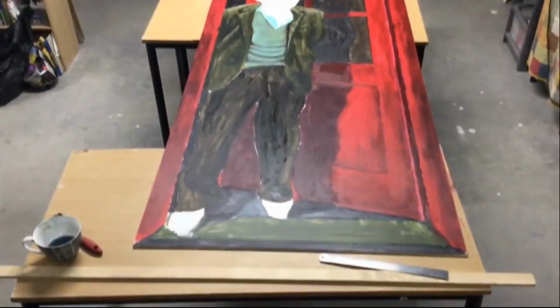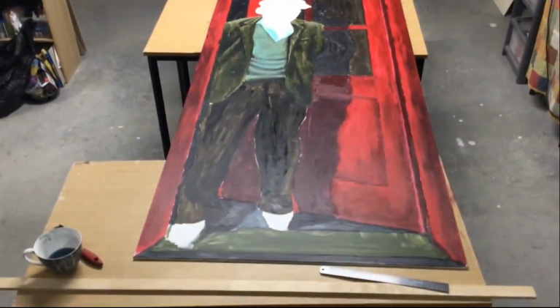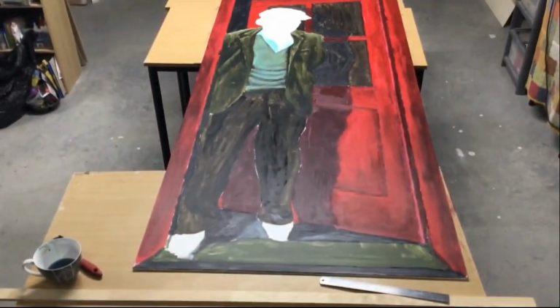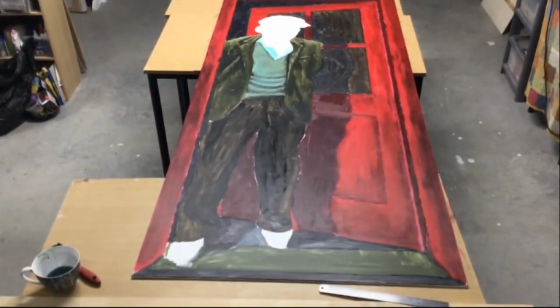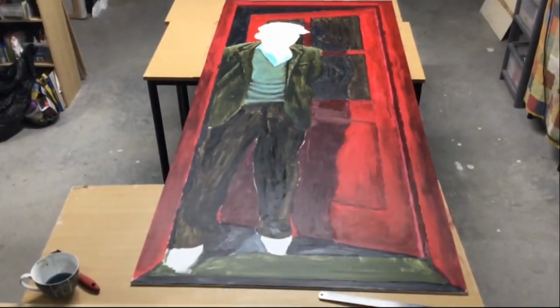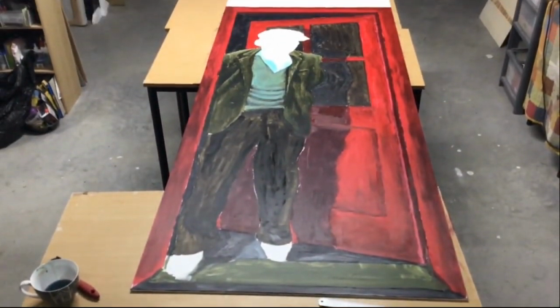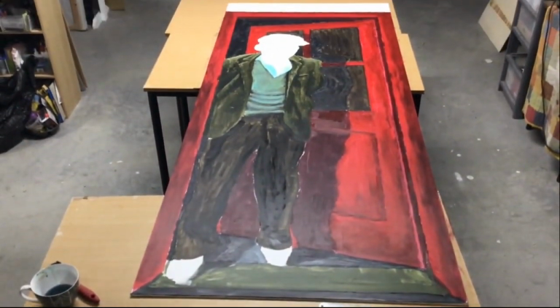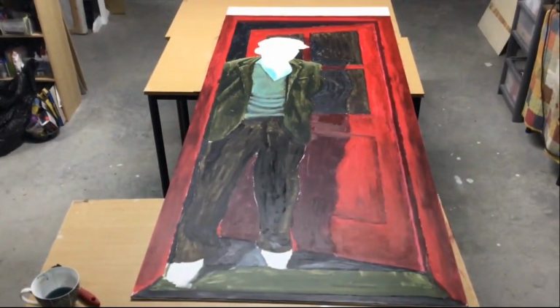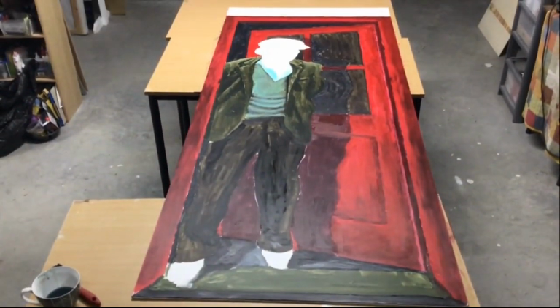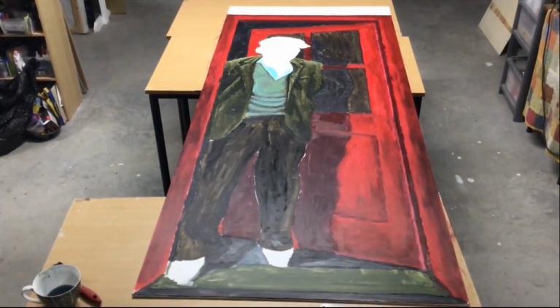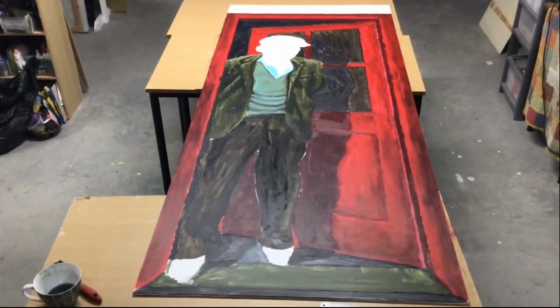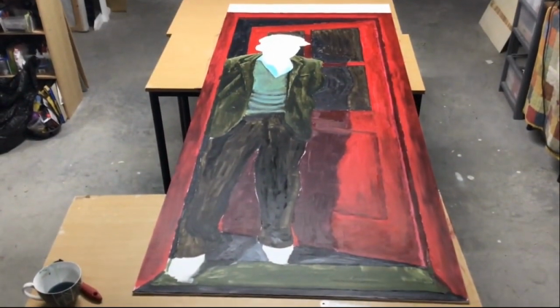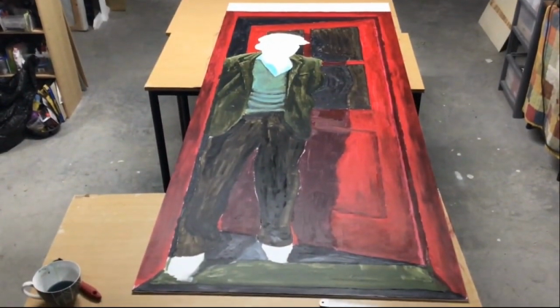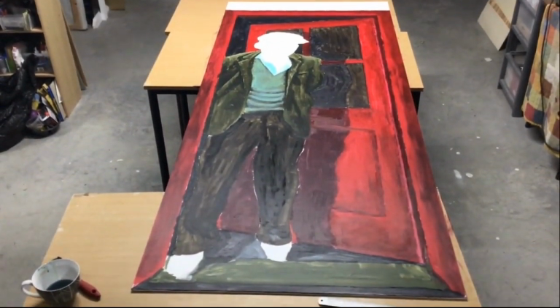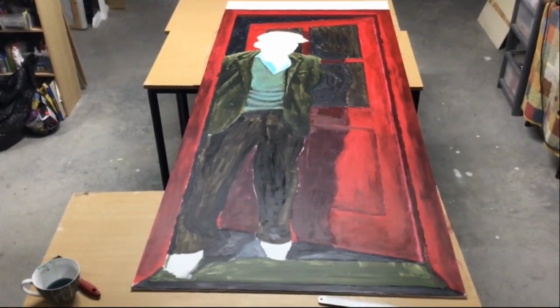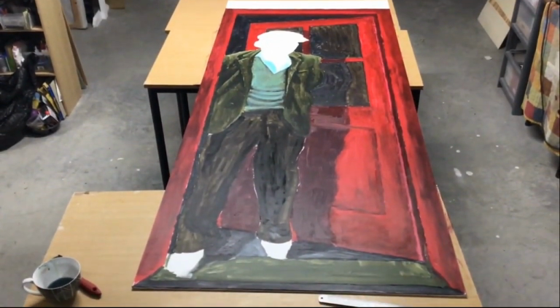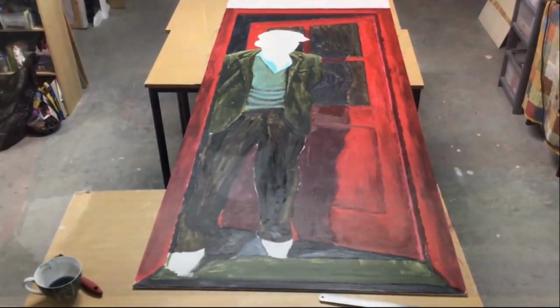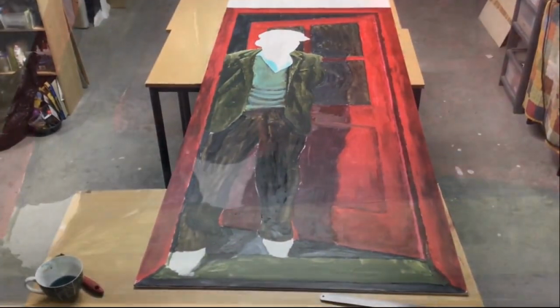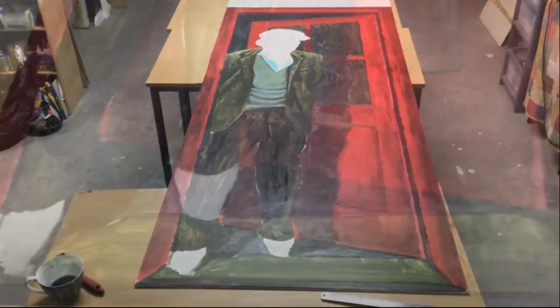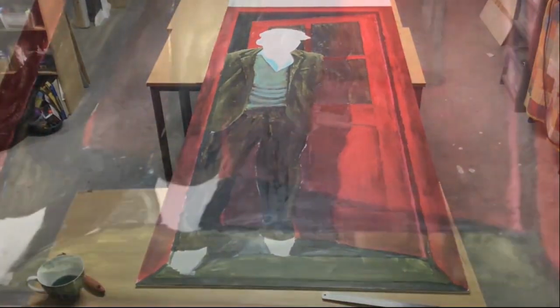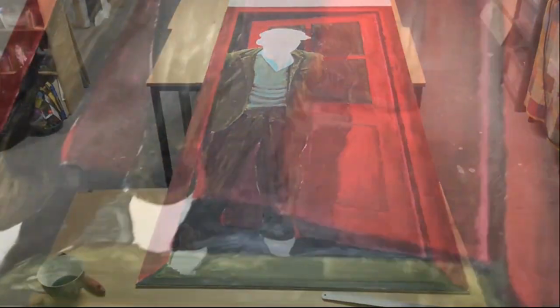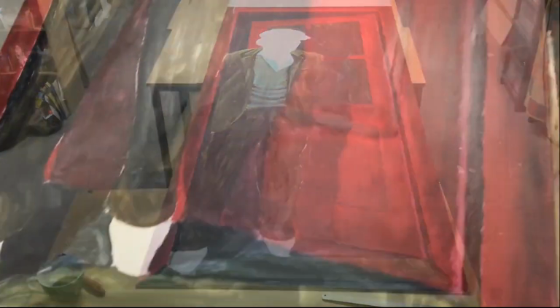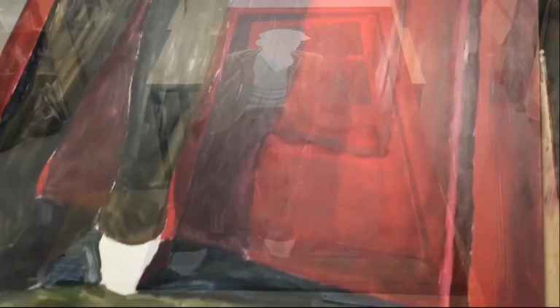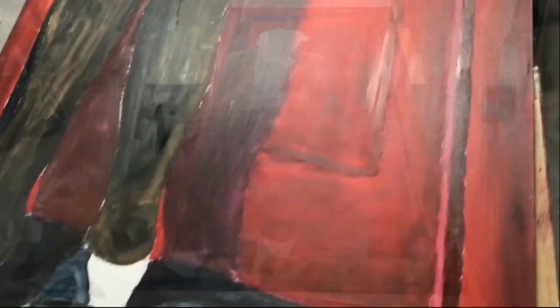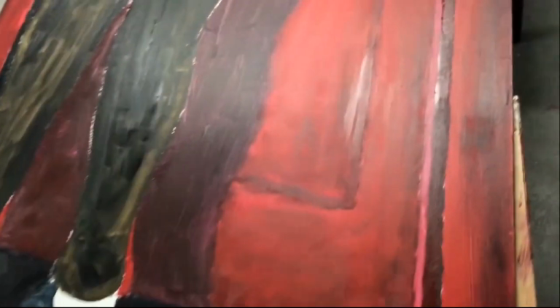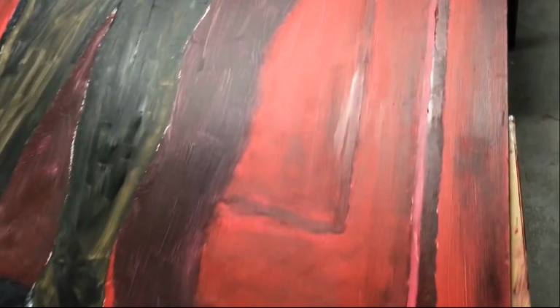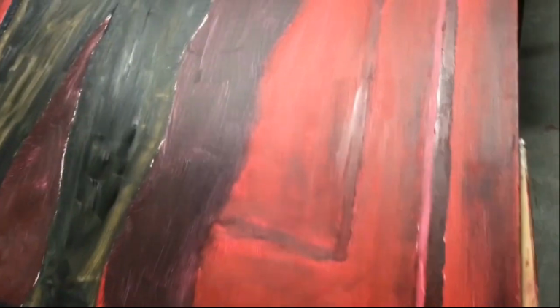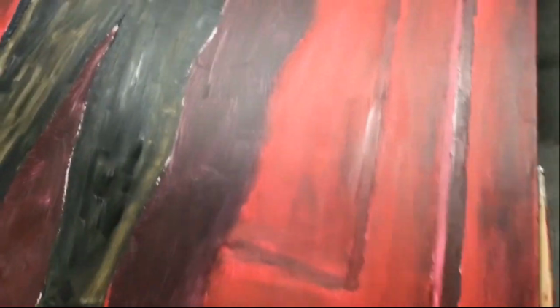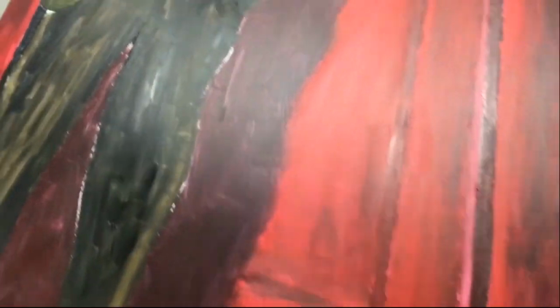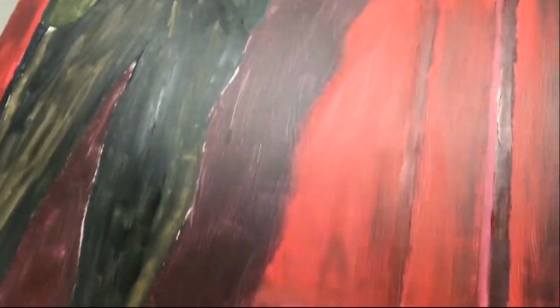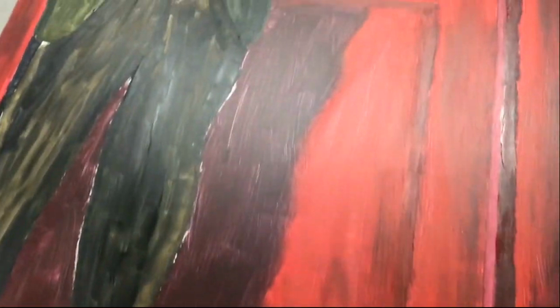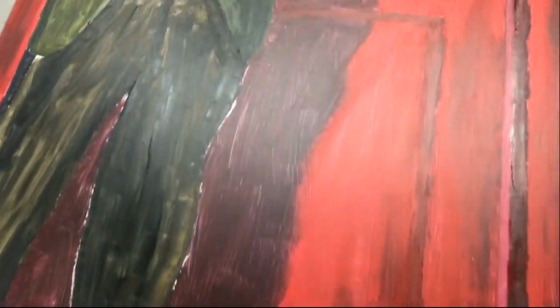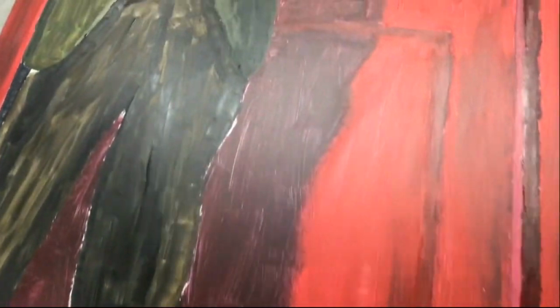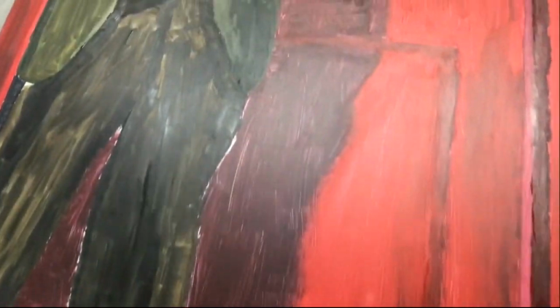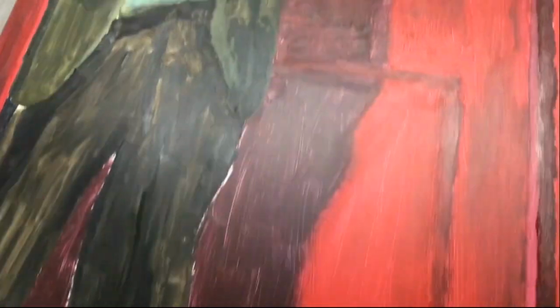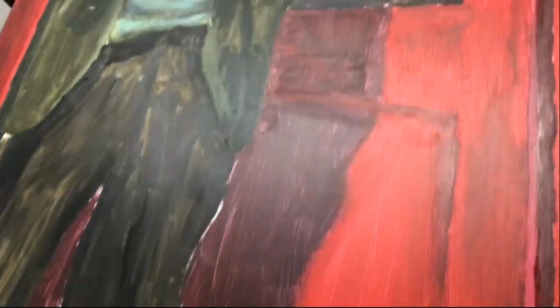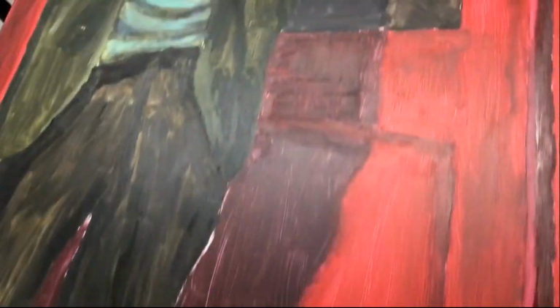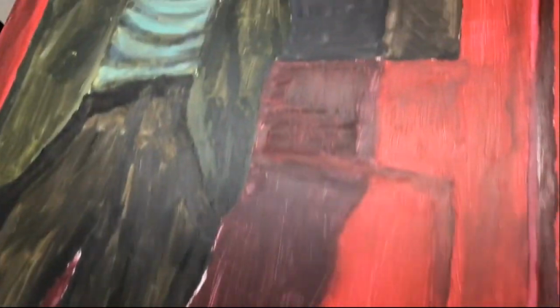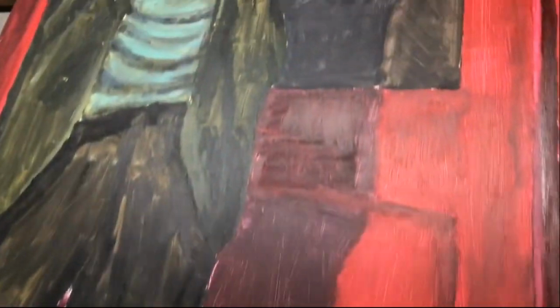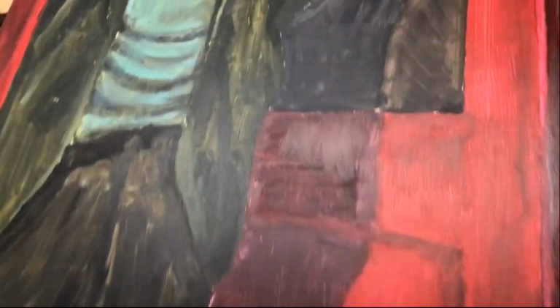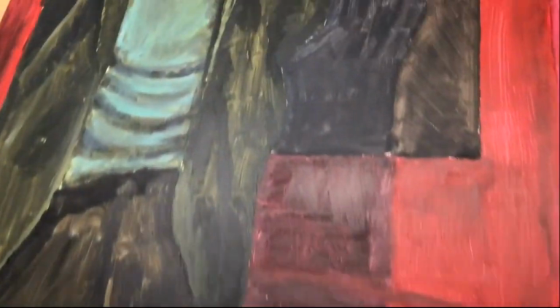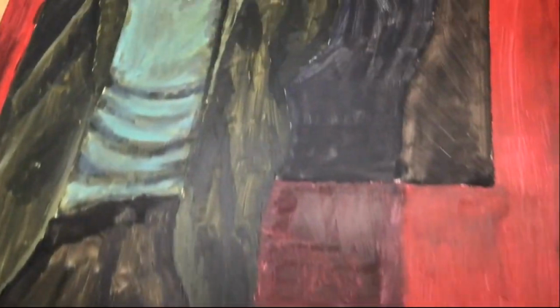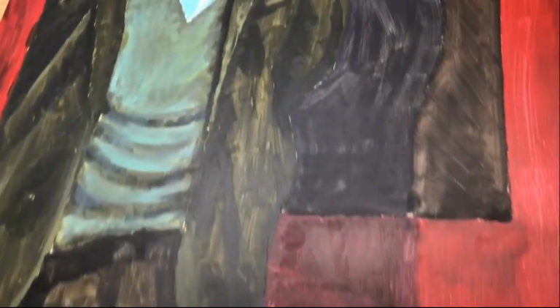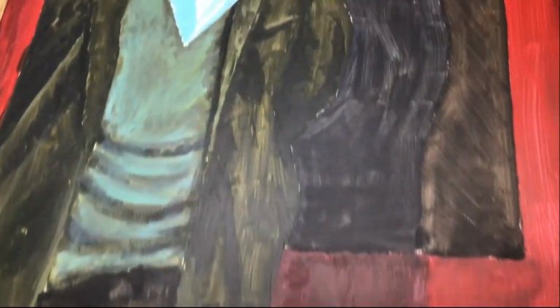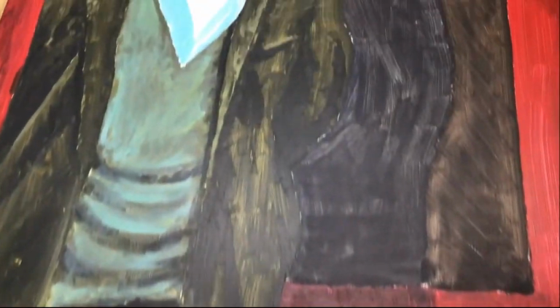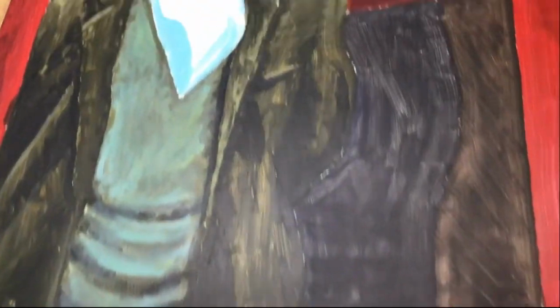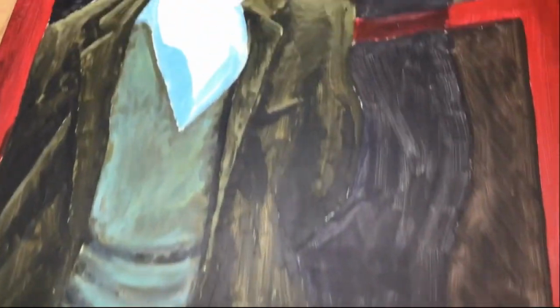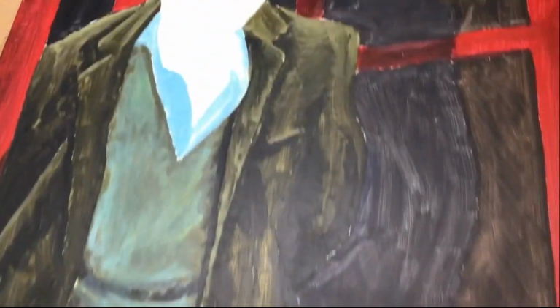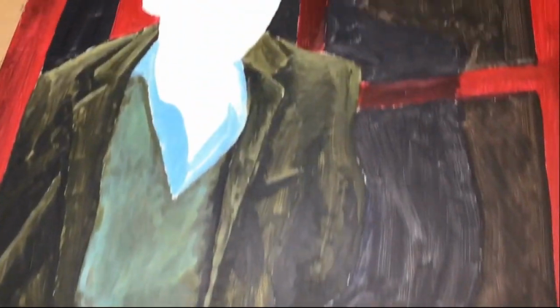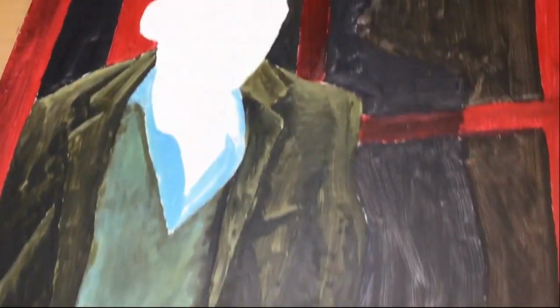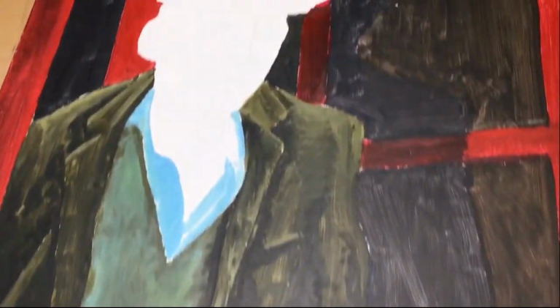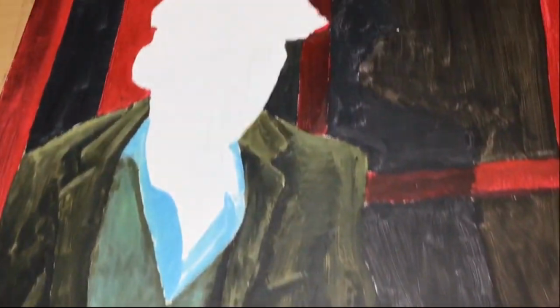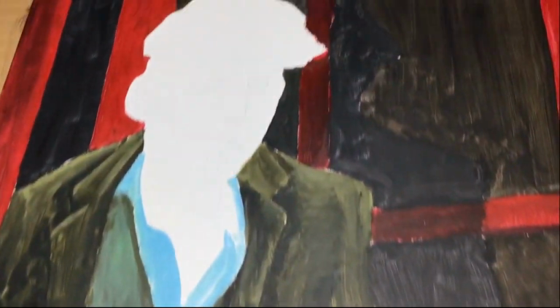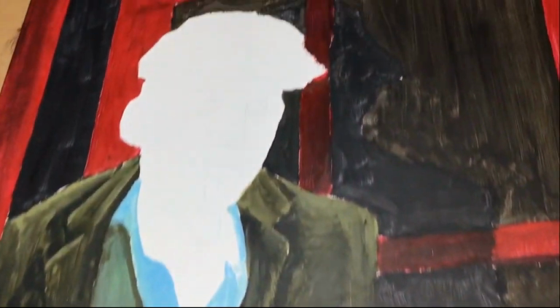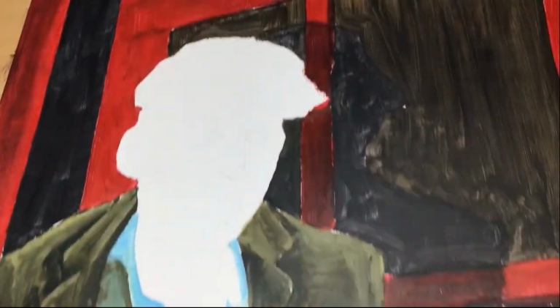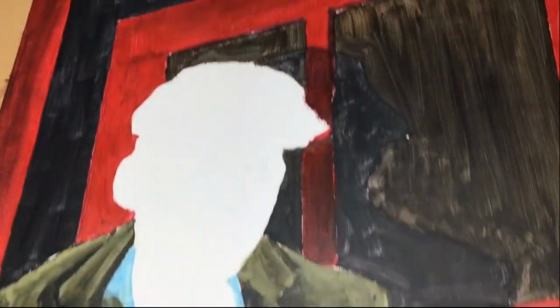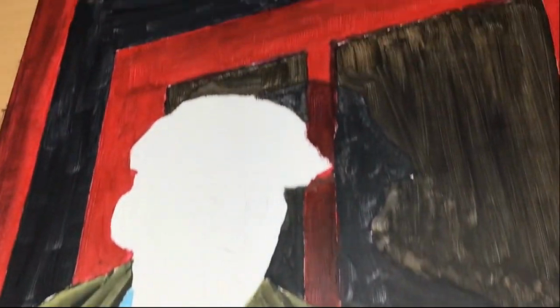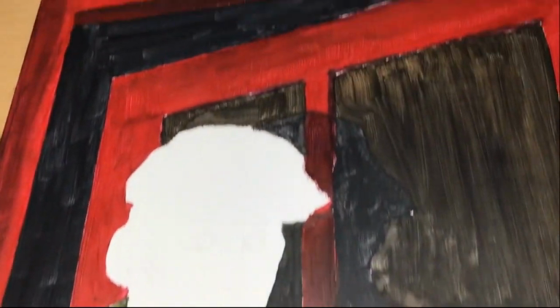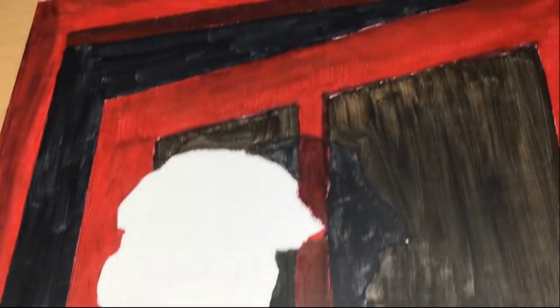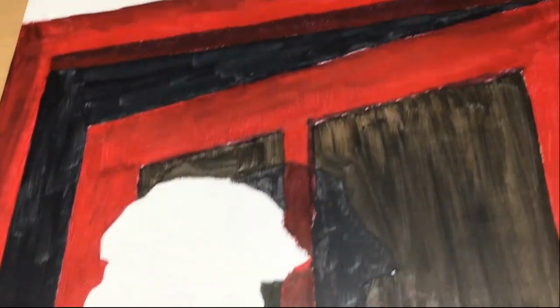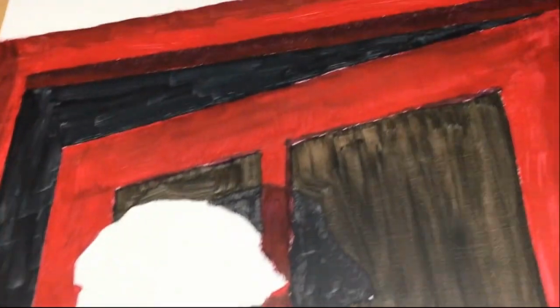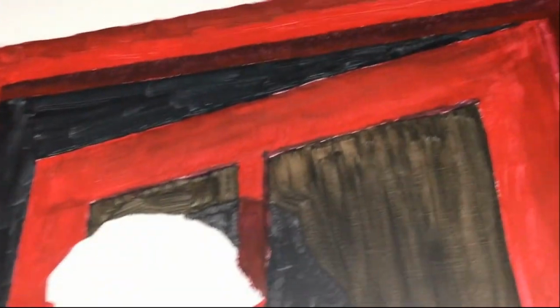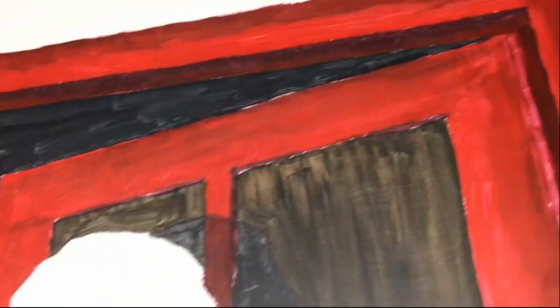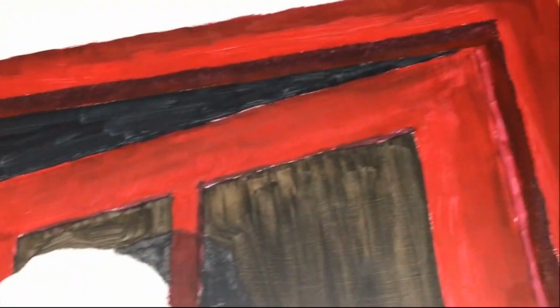I blocked them in and brought them in loose strokes, making sure my angles made sense before defining the image in subsequent layers of acrylic paint.